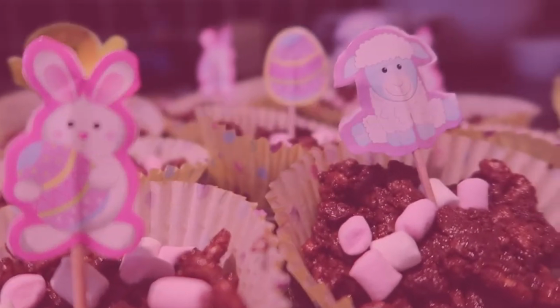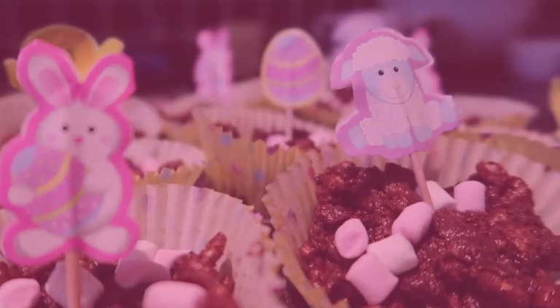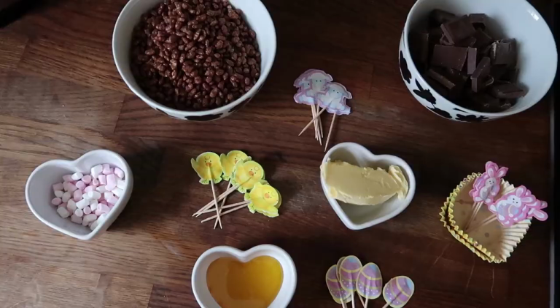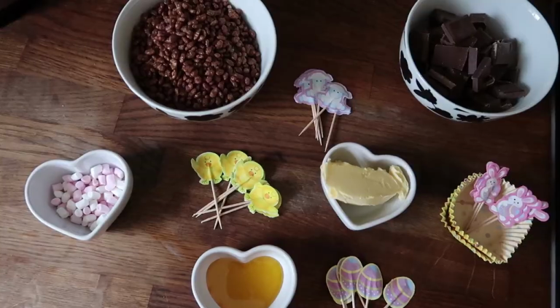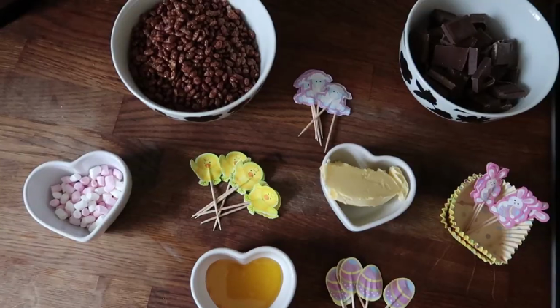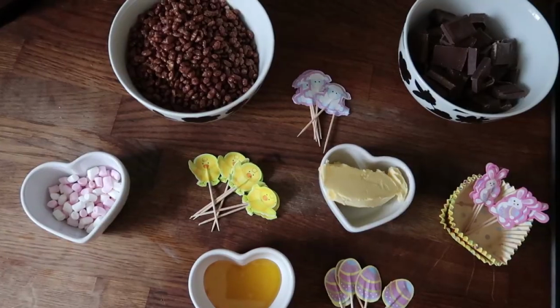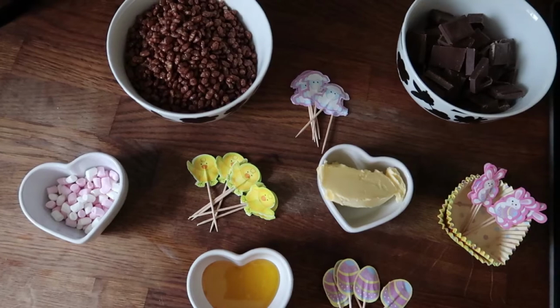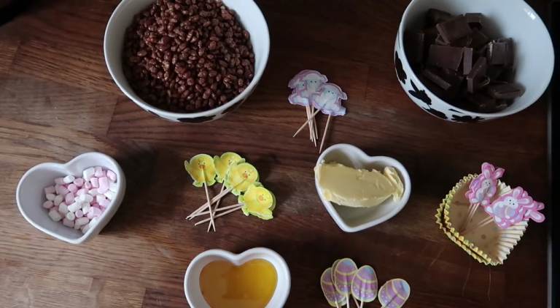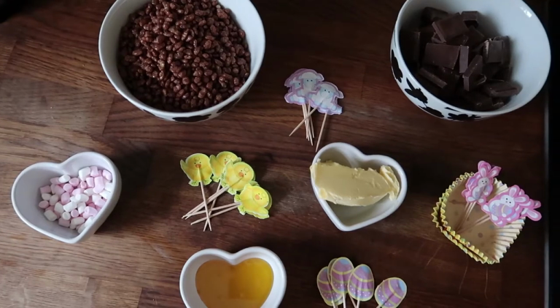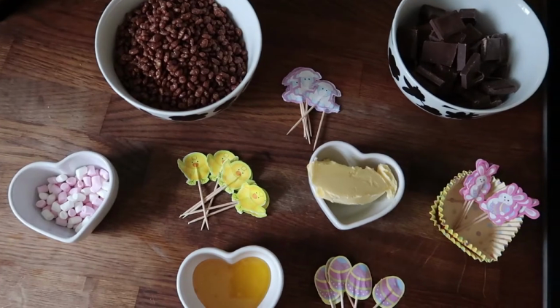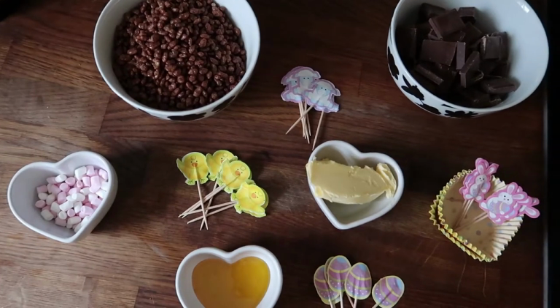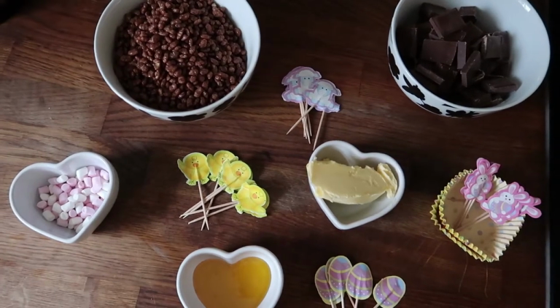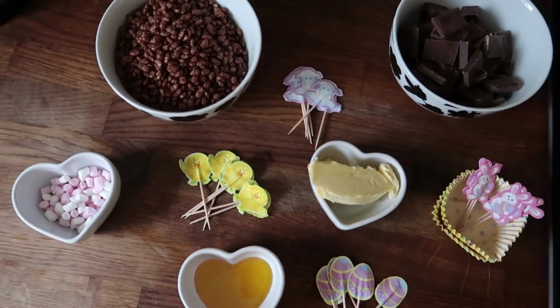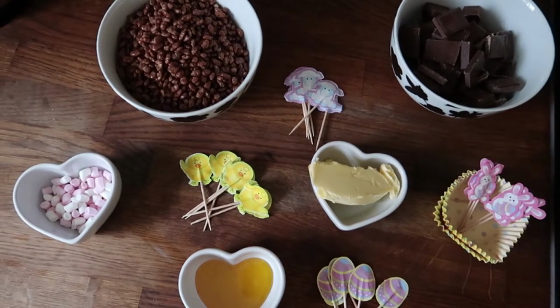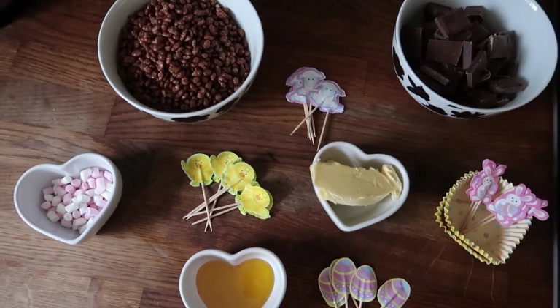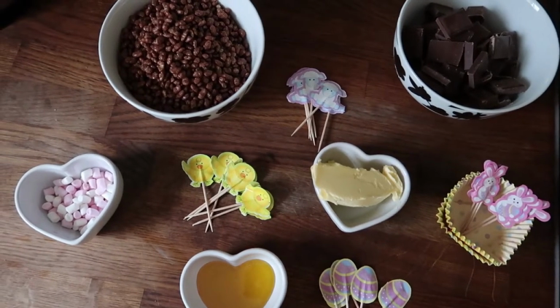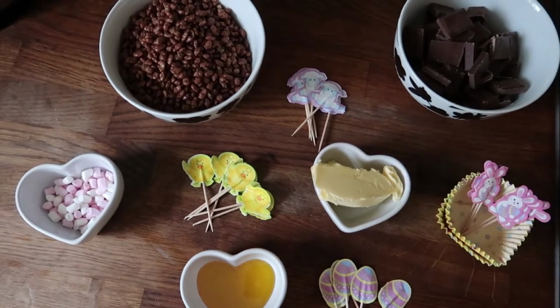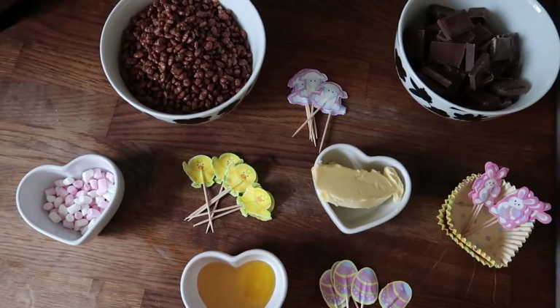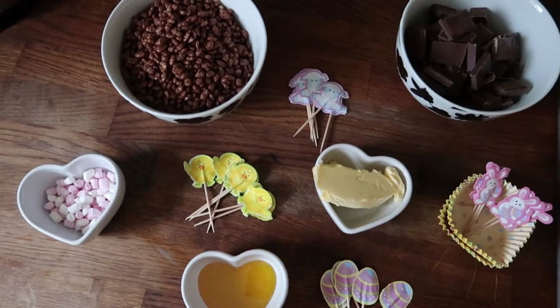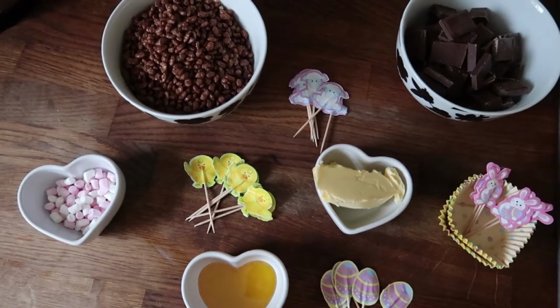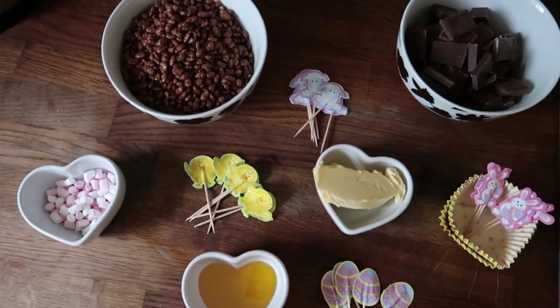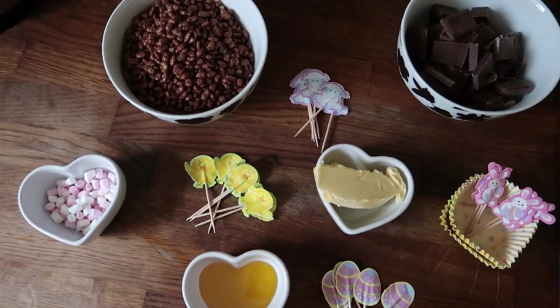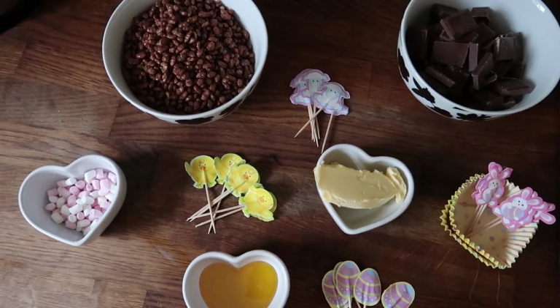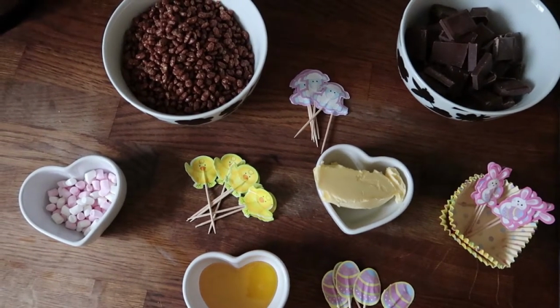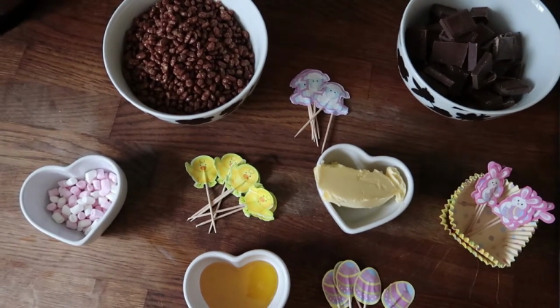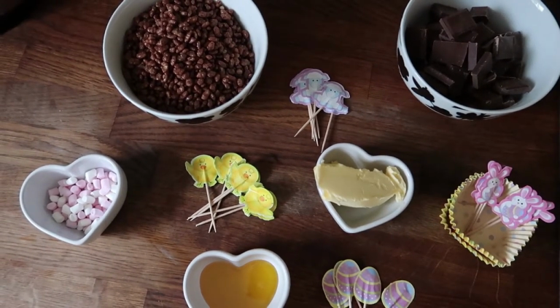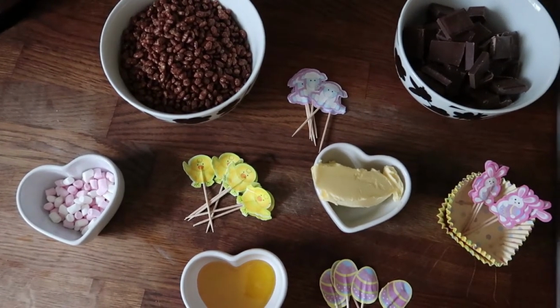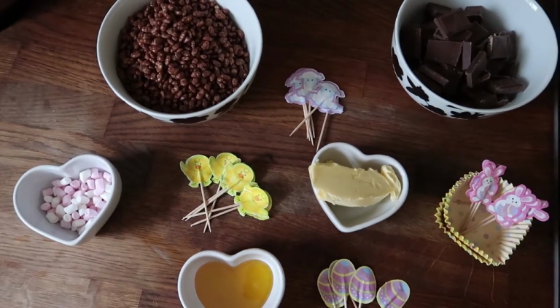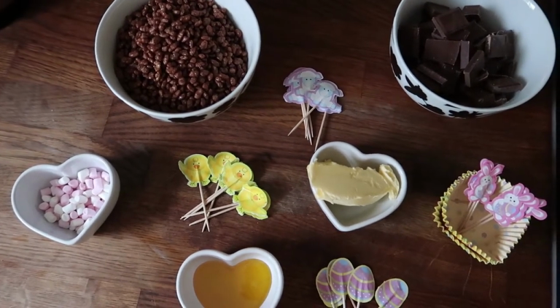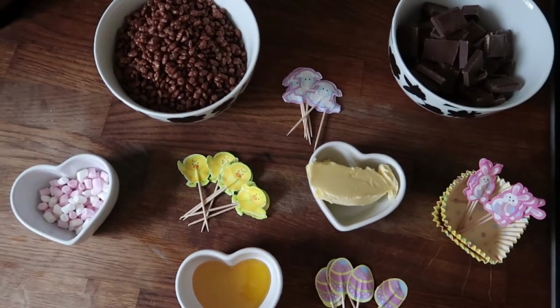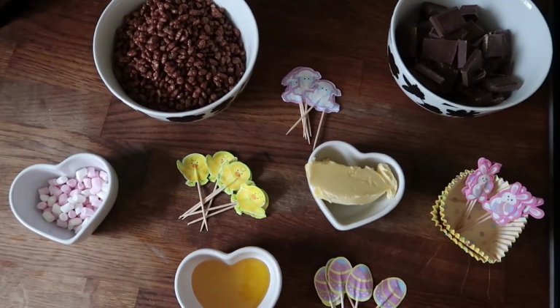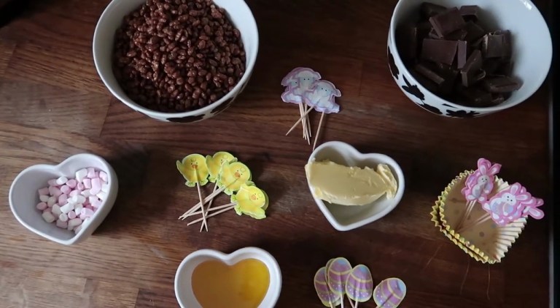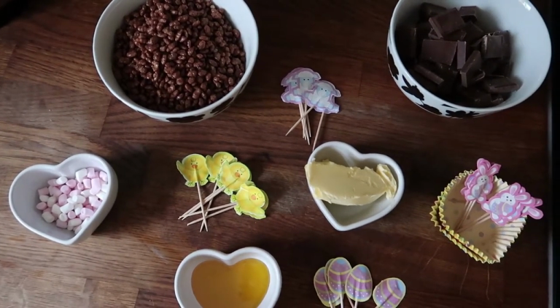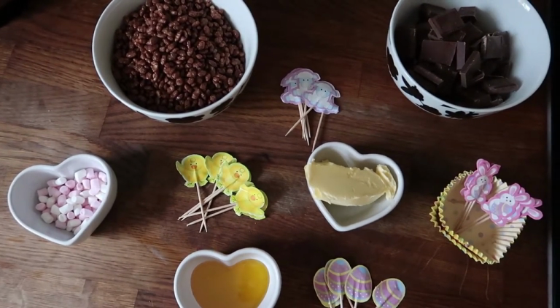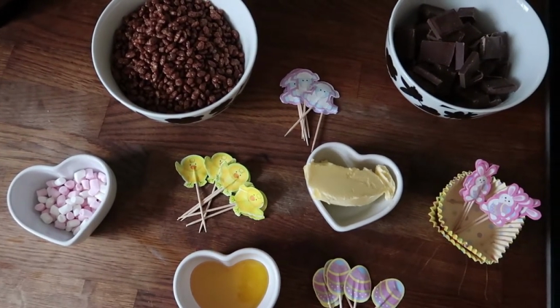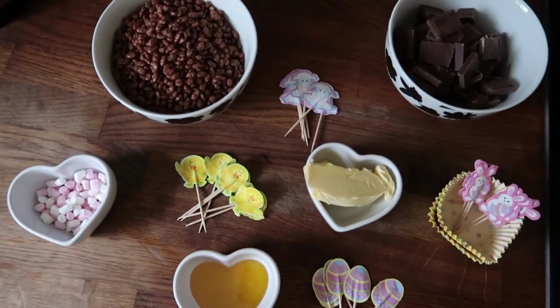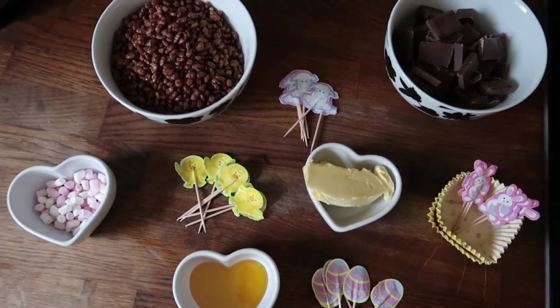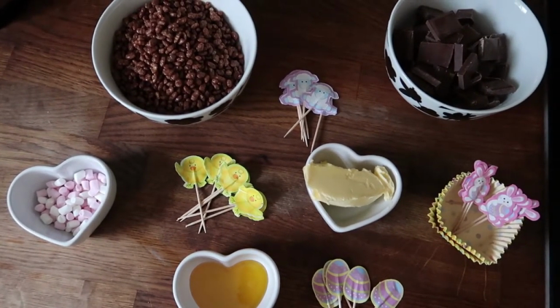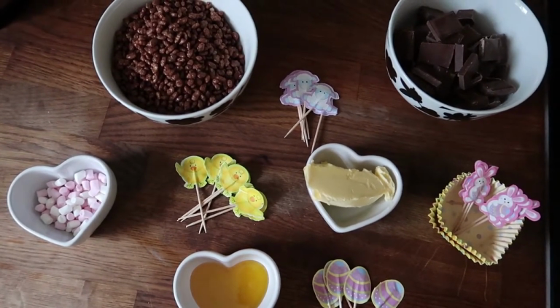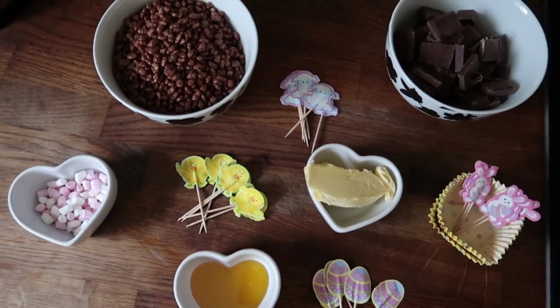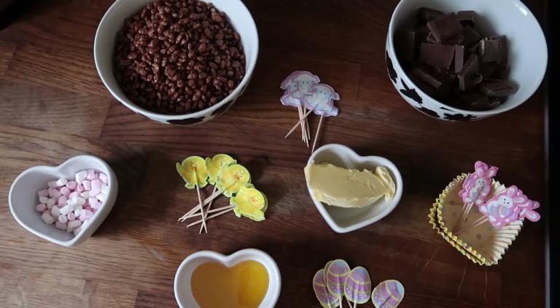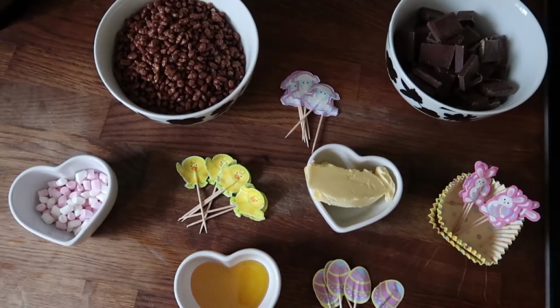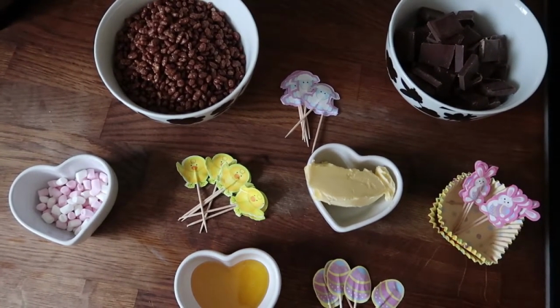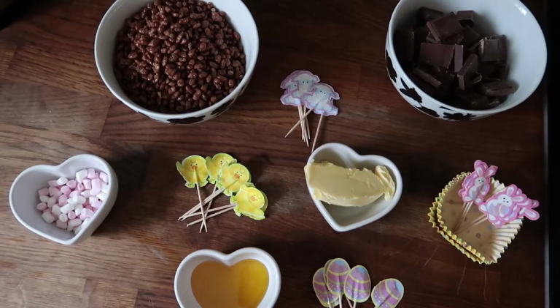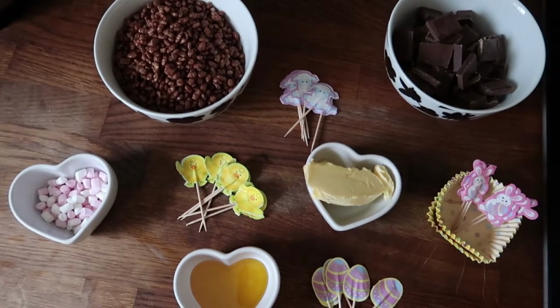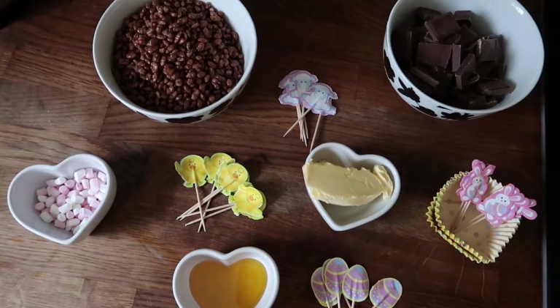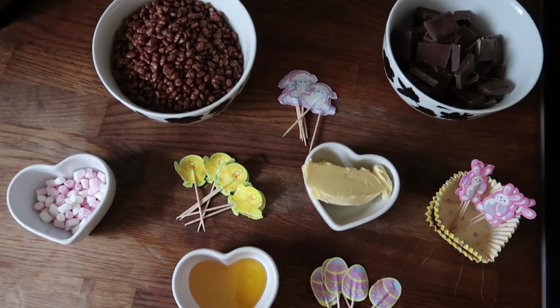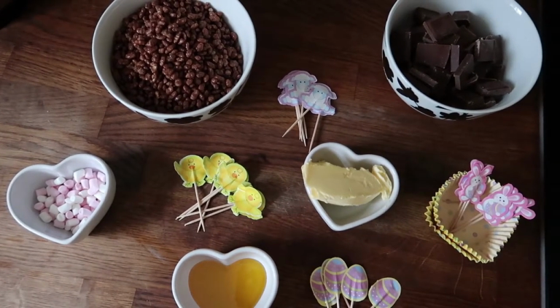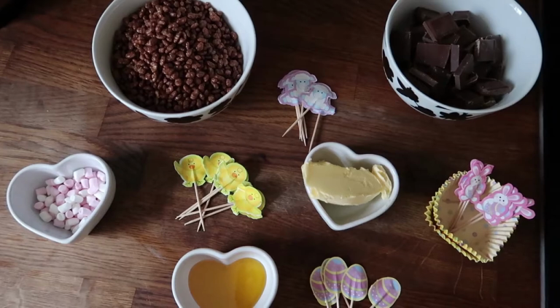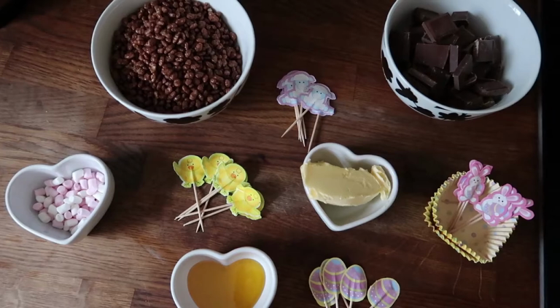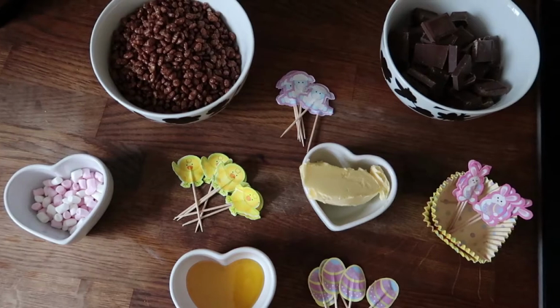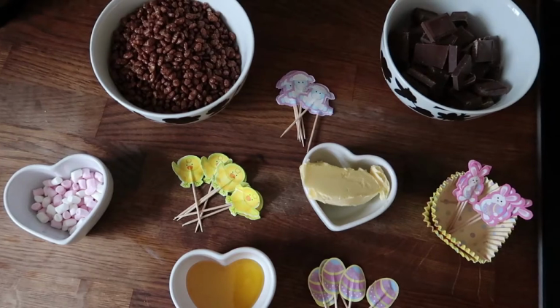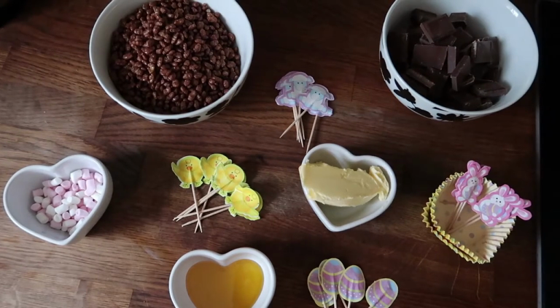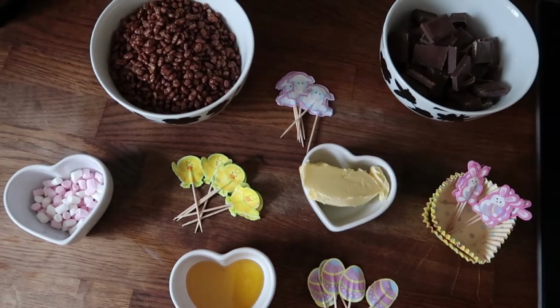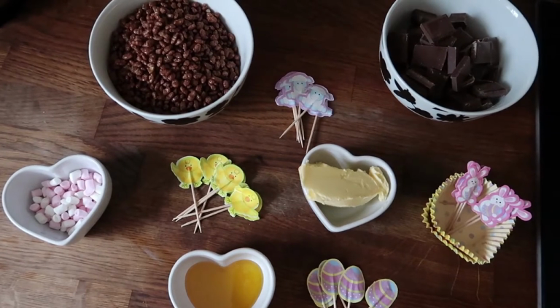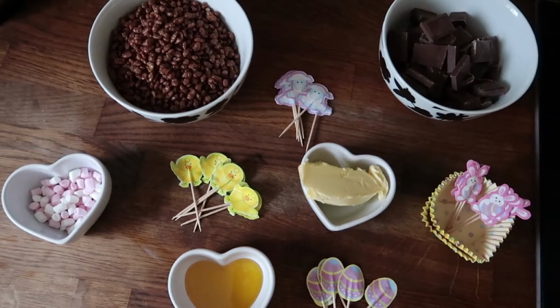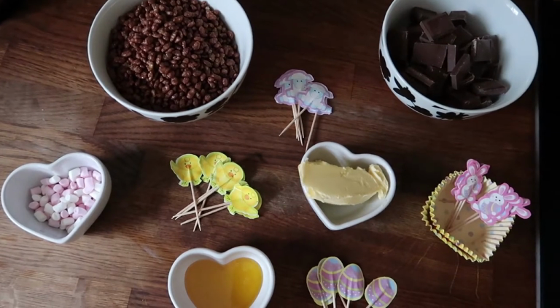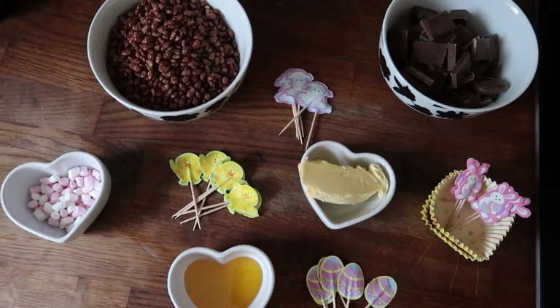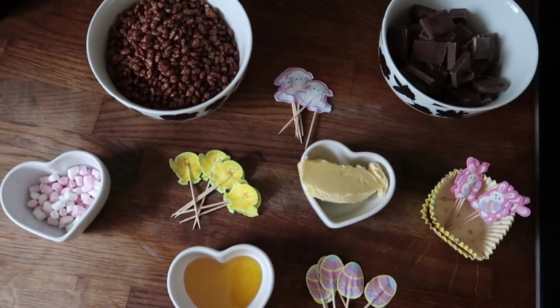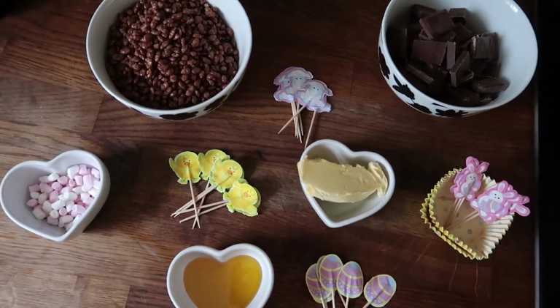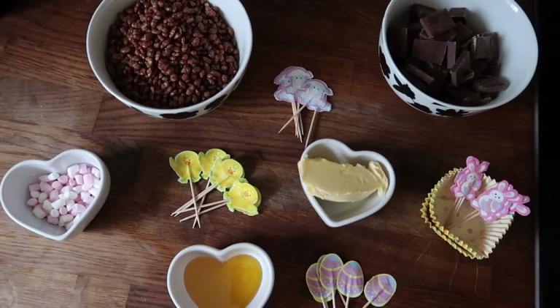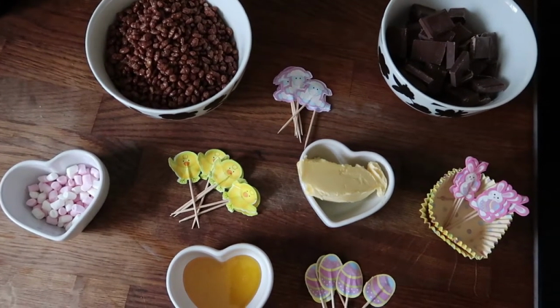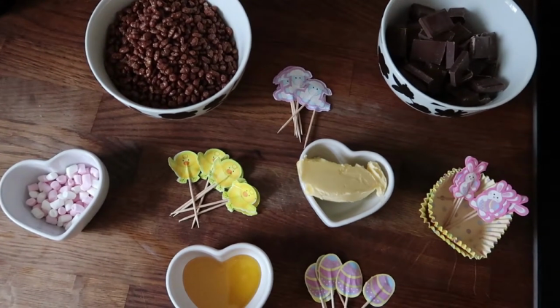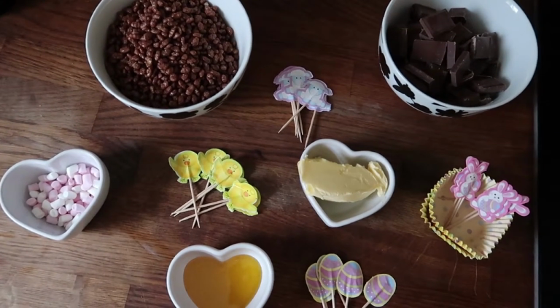If you fancy an Easter treat, or you have leftover chocolate from the Easter Bunny, then this is the perfect recipe for you. It's also great for little hands too.